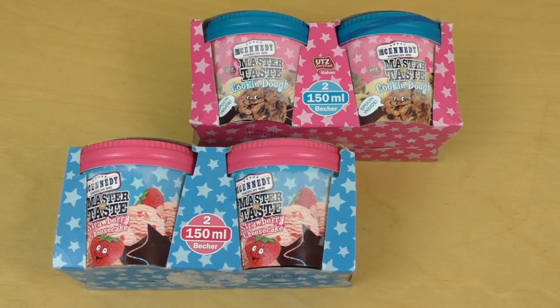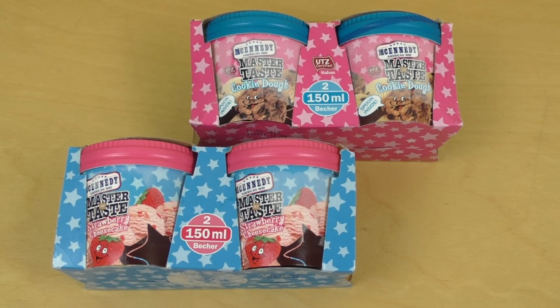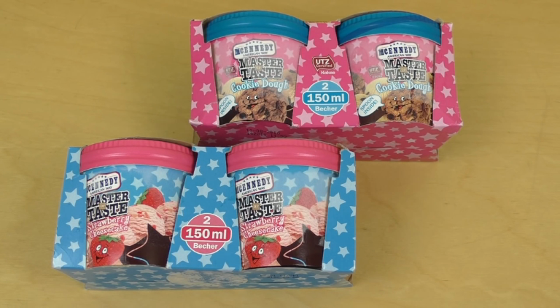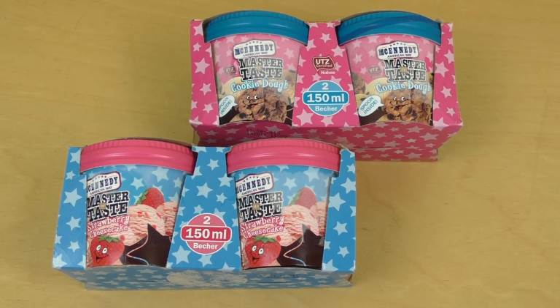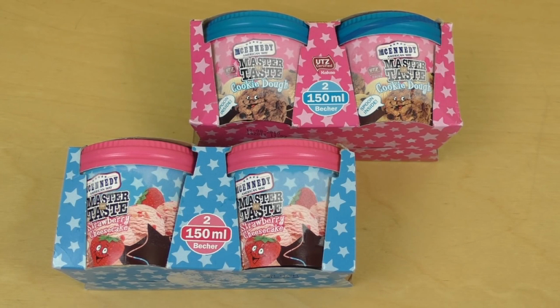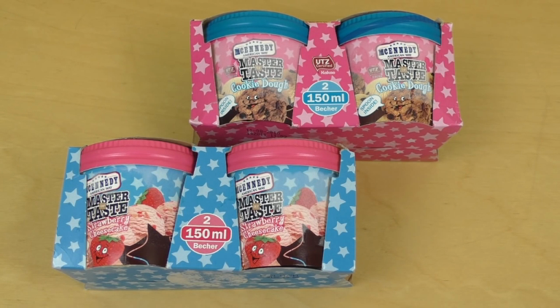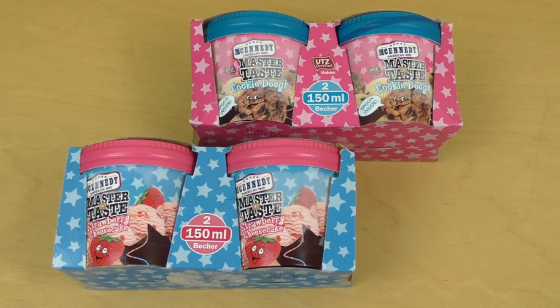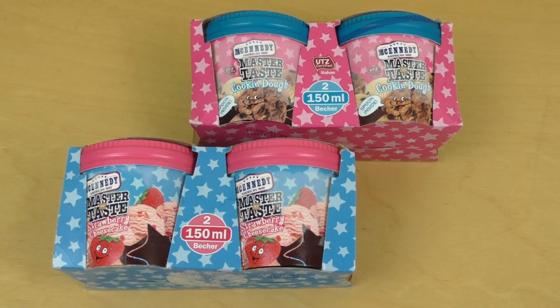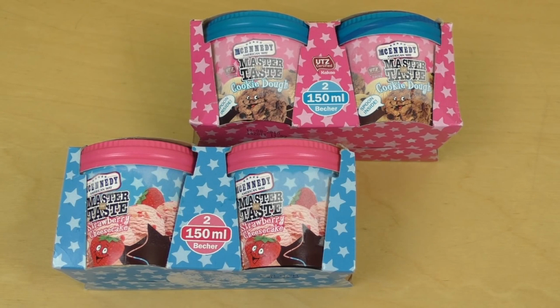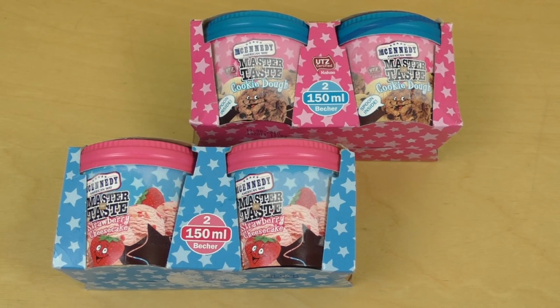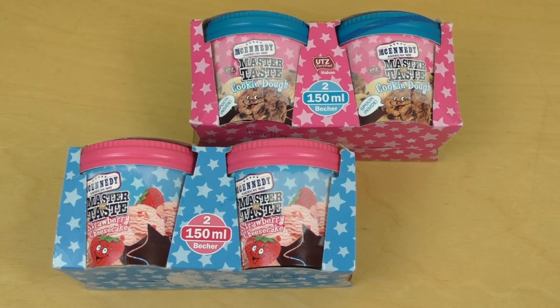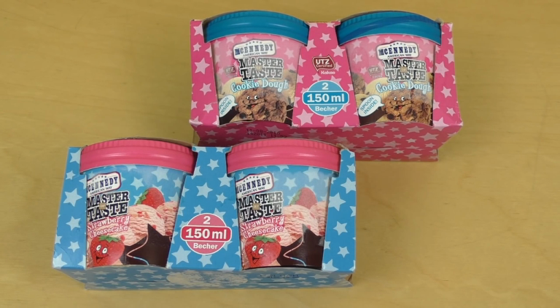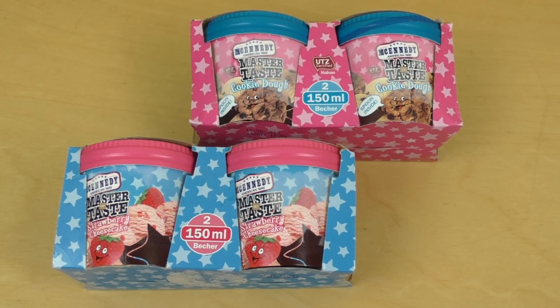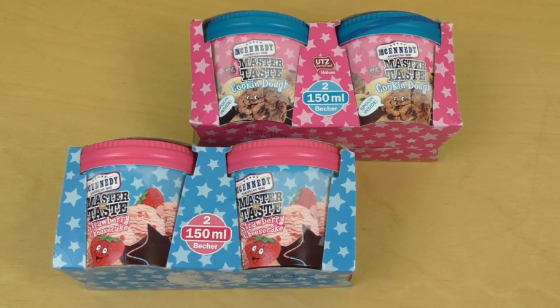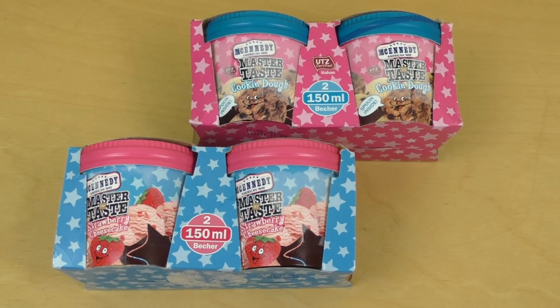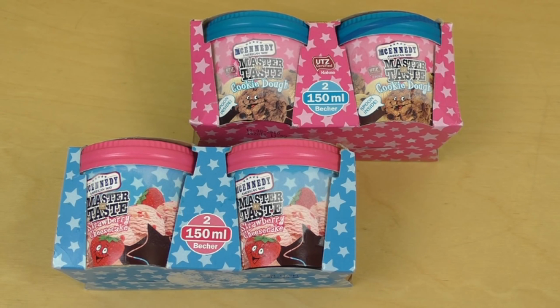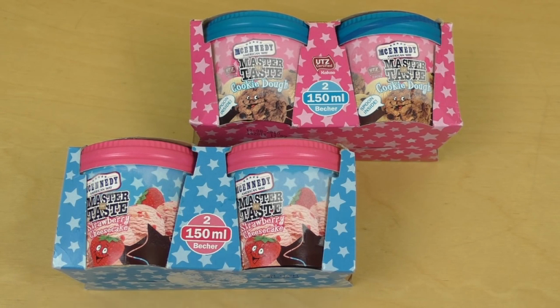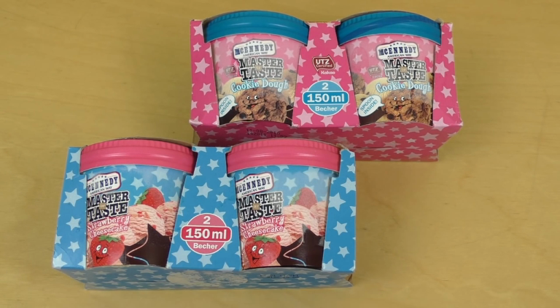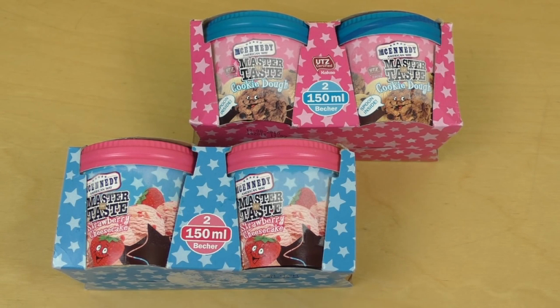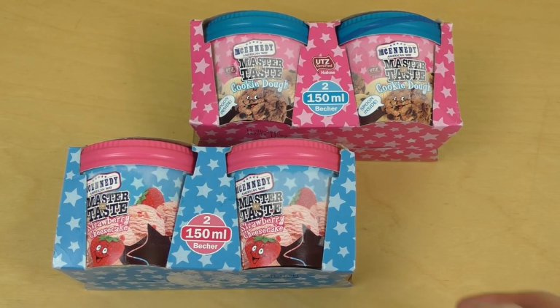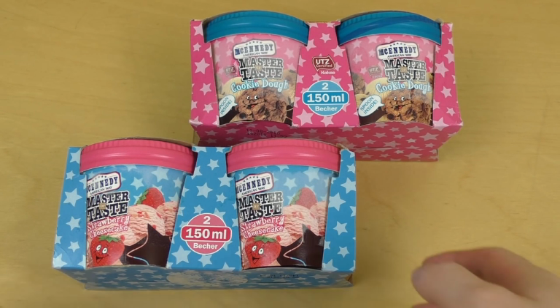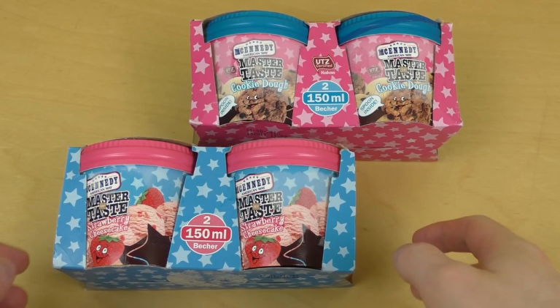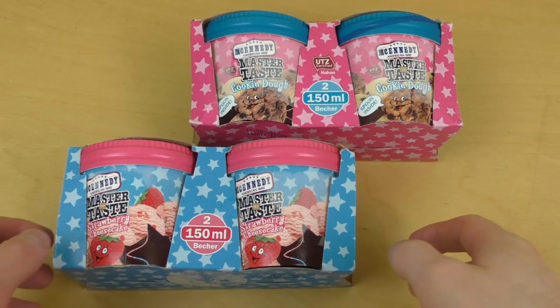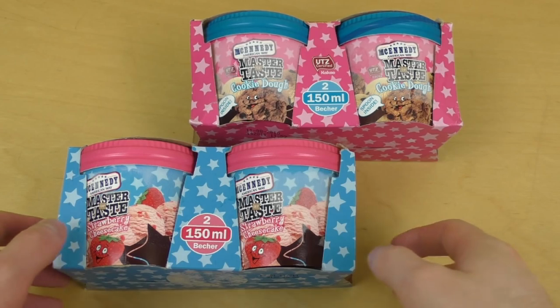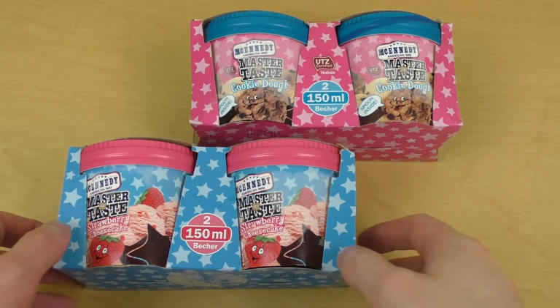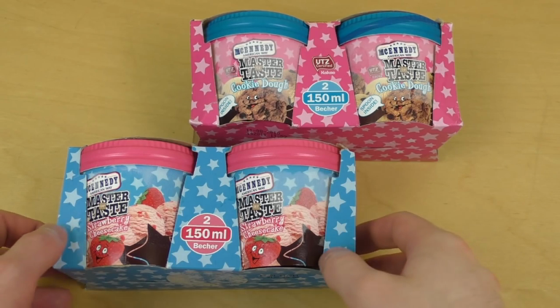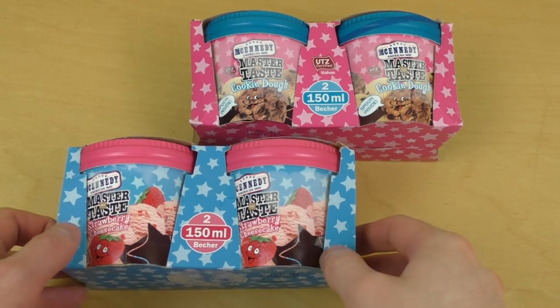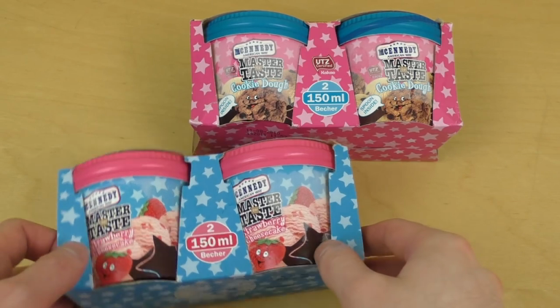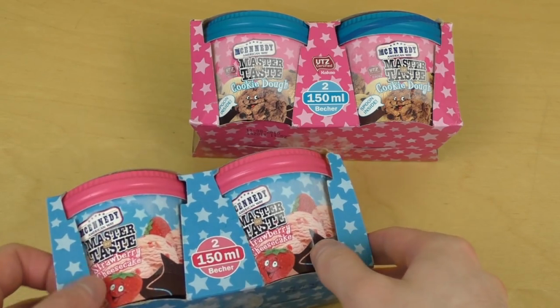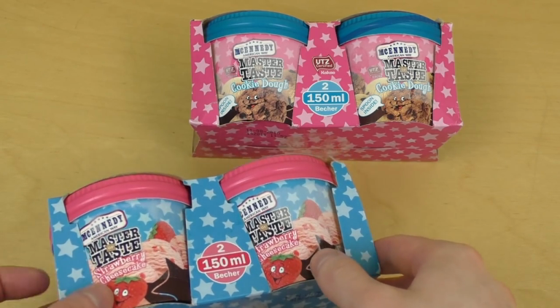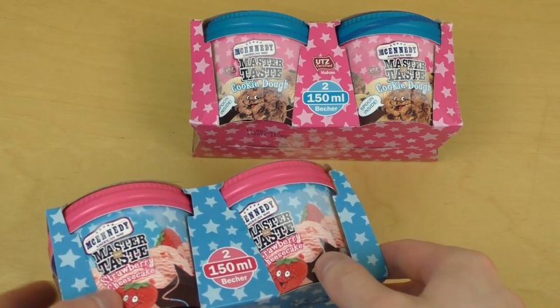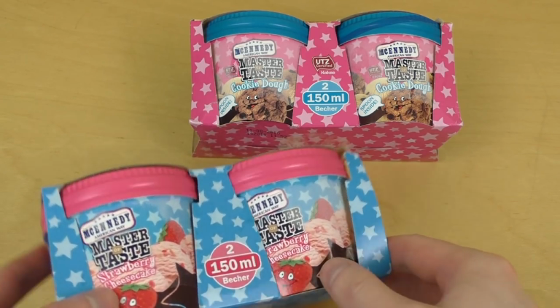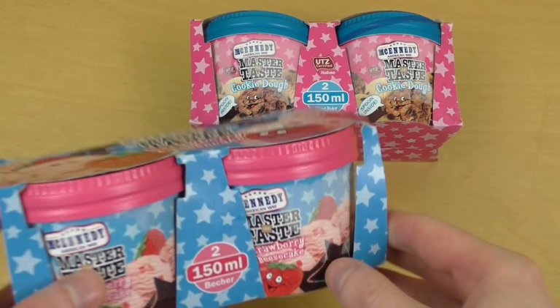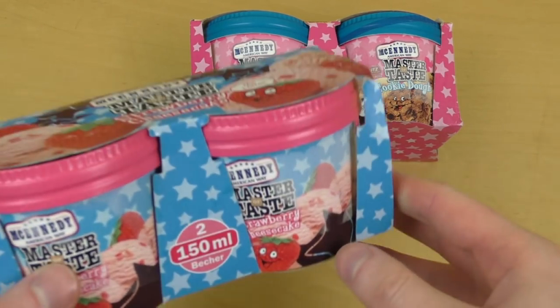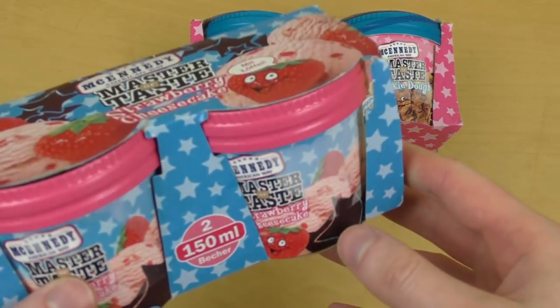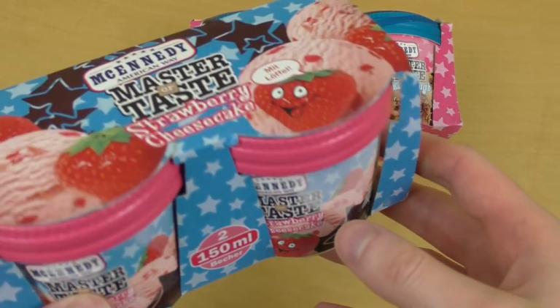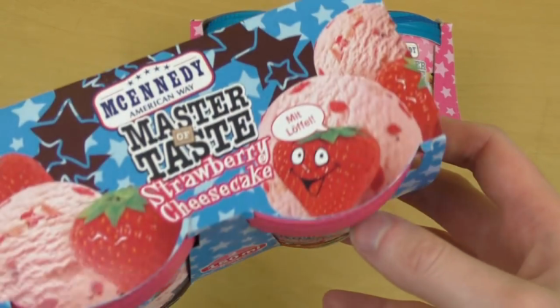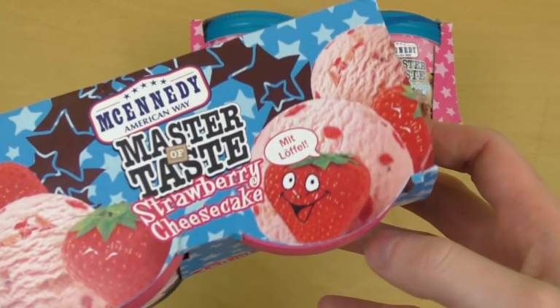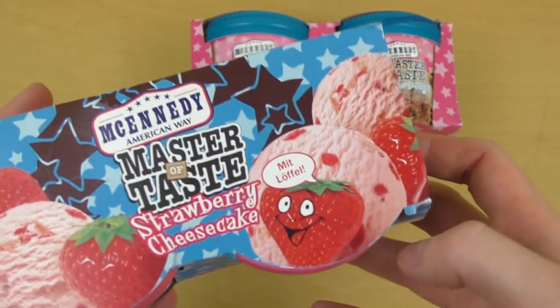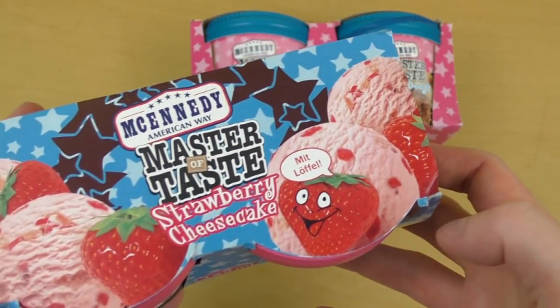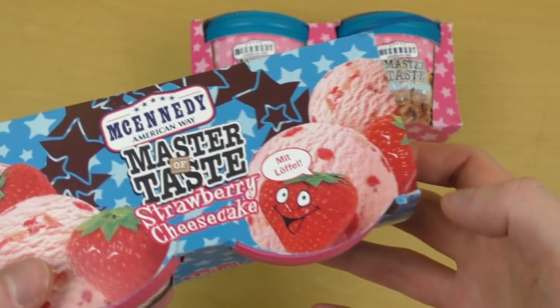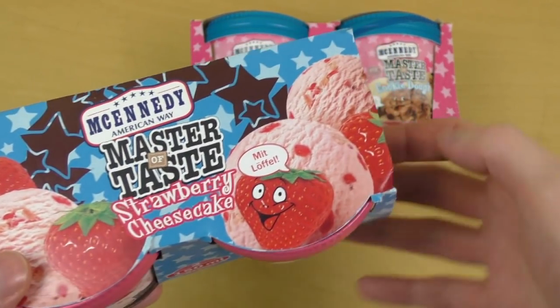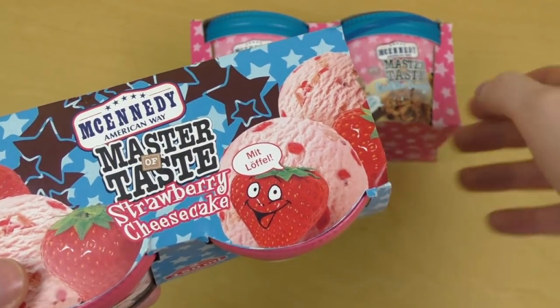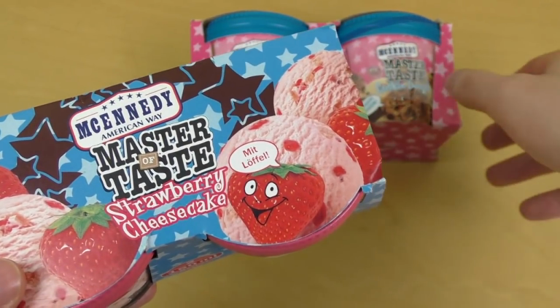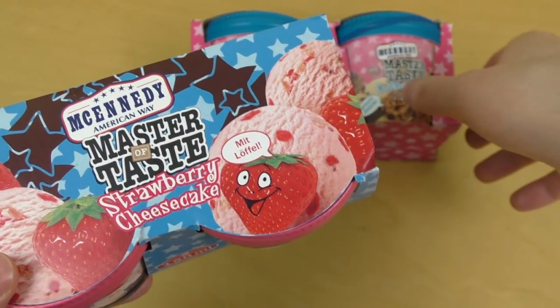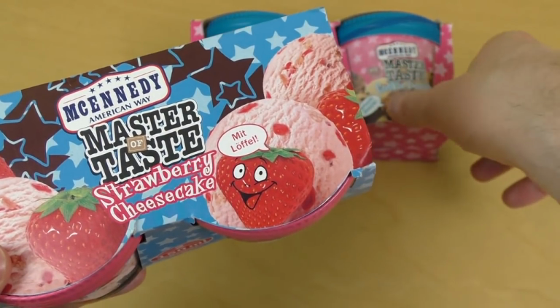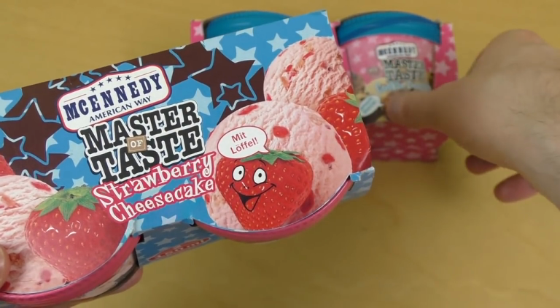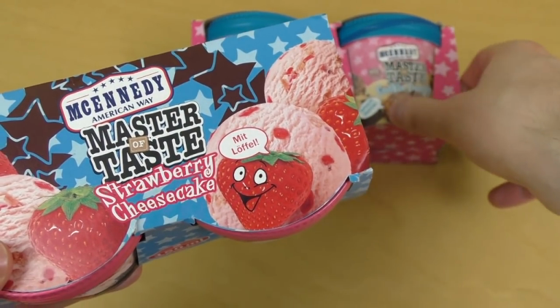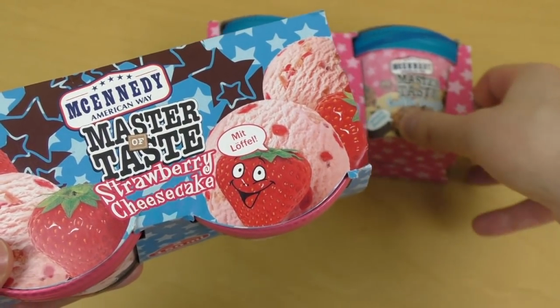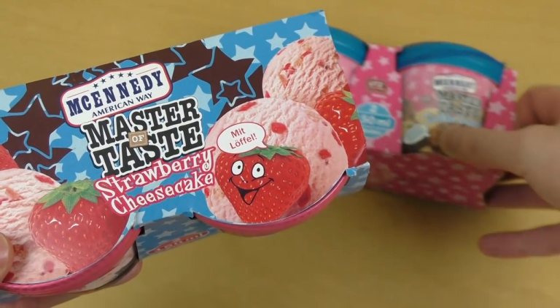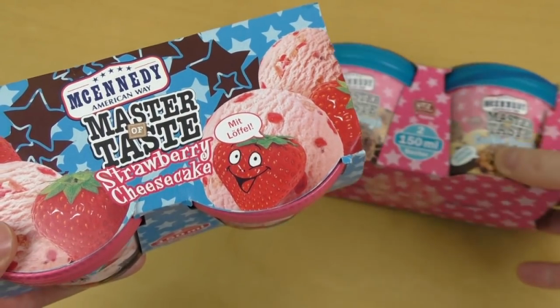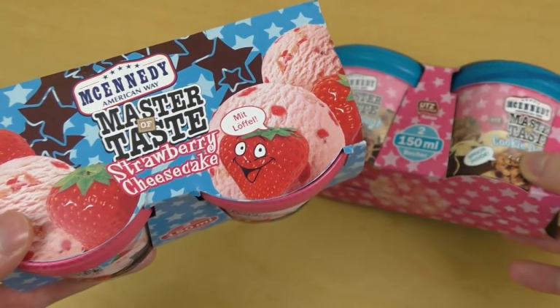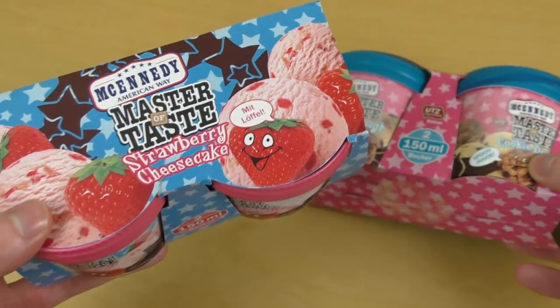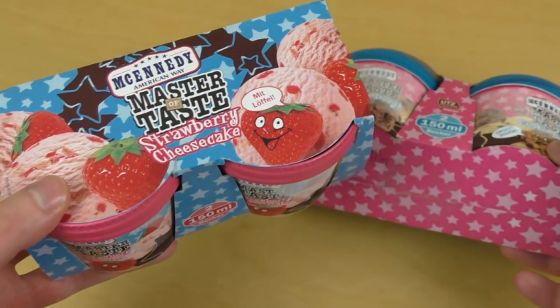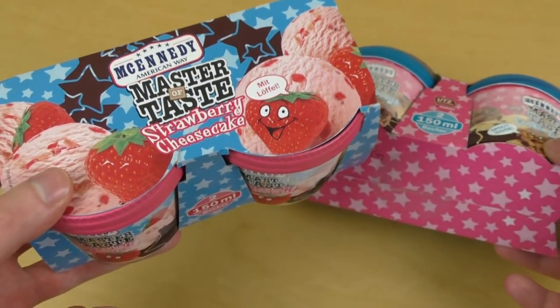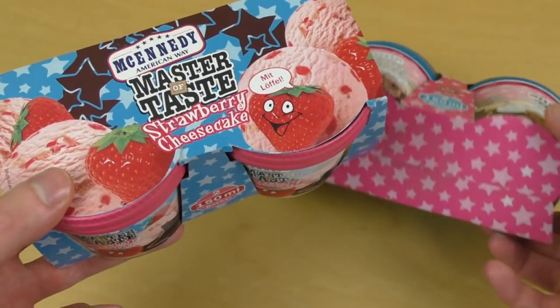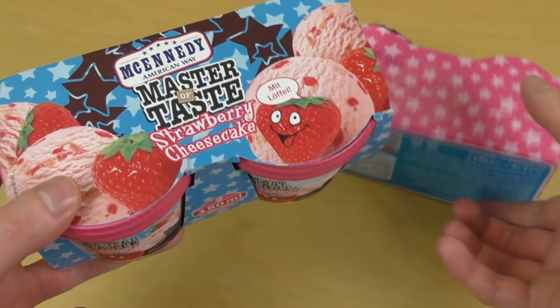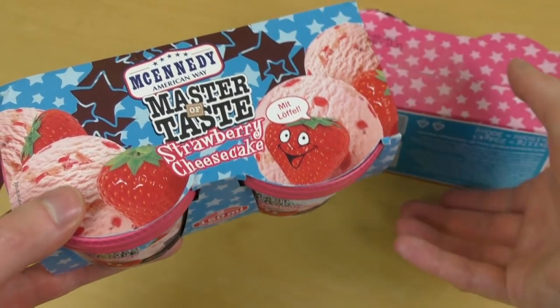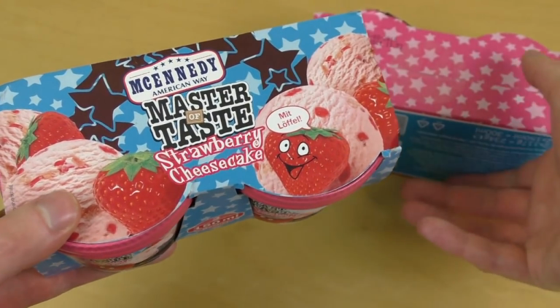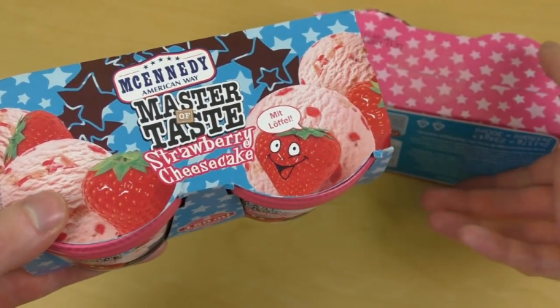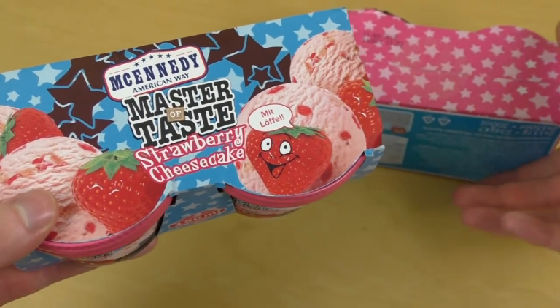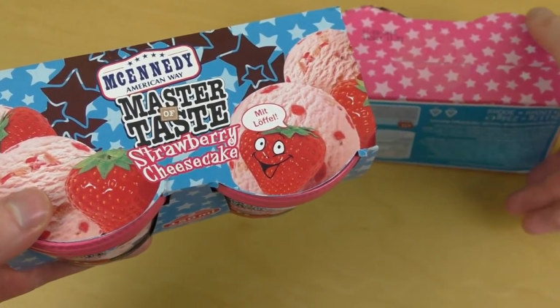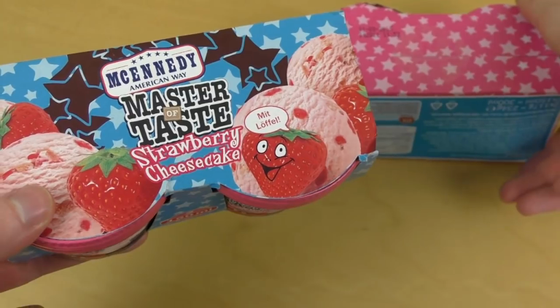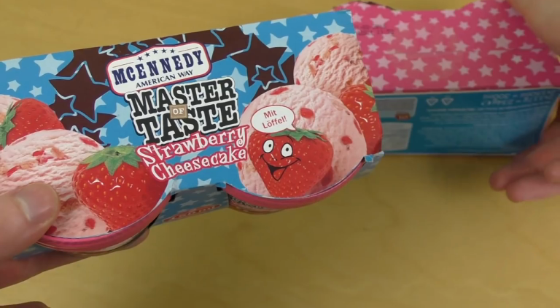Junkfoodtaster.com. It is time for ice cream. So here we go. This is McEnady from the Lidl — the masters of taste.